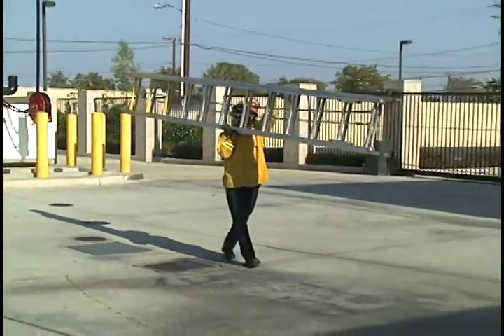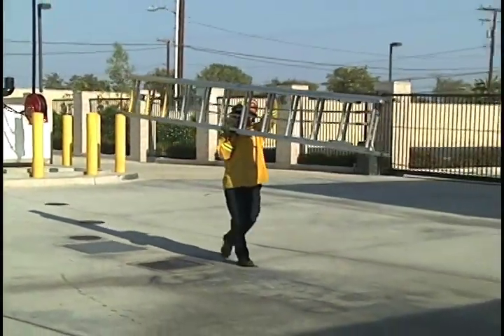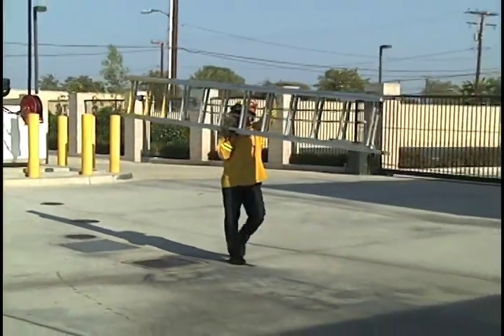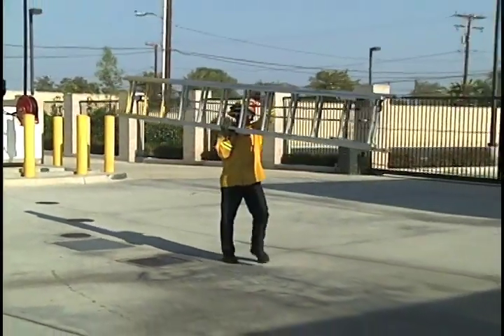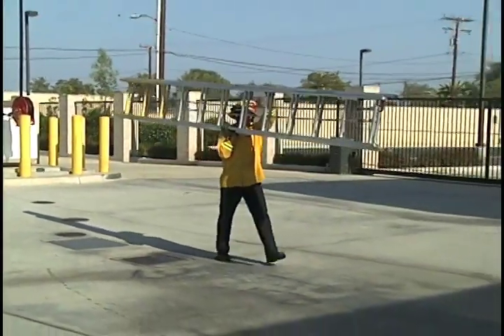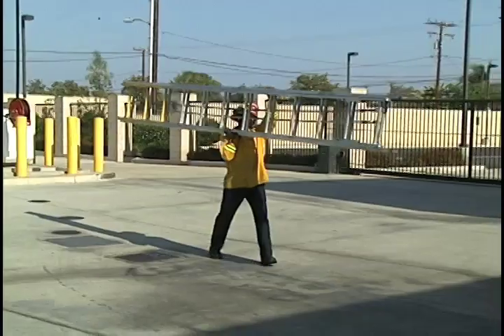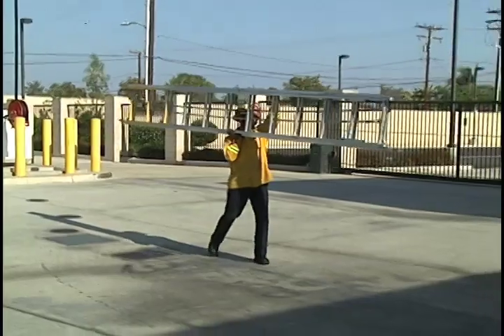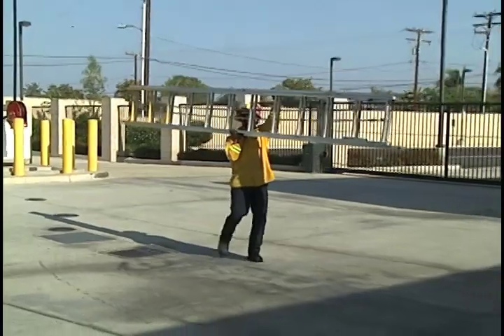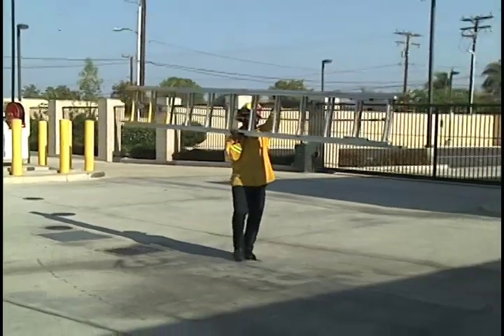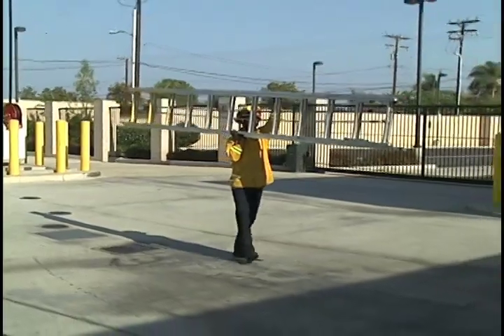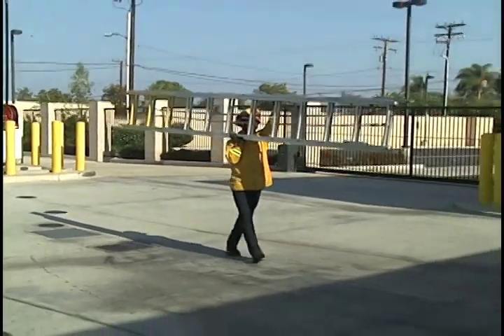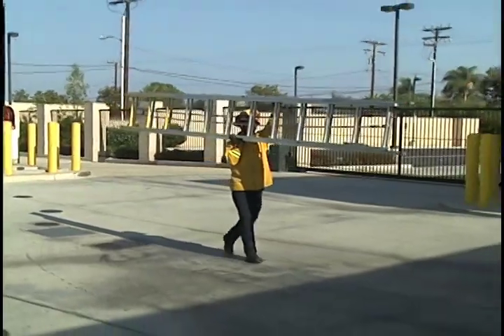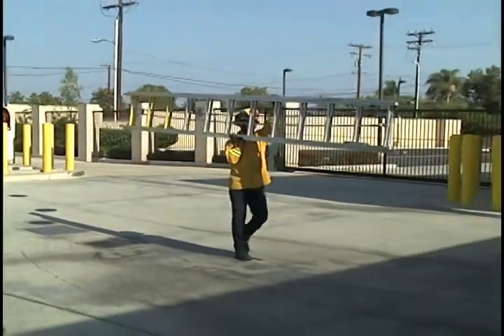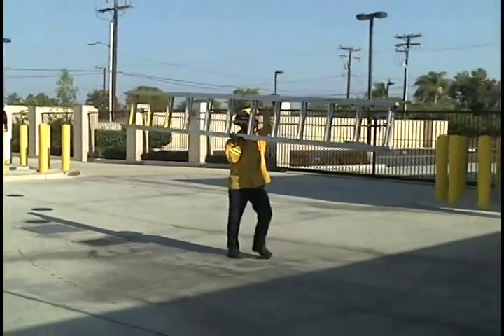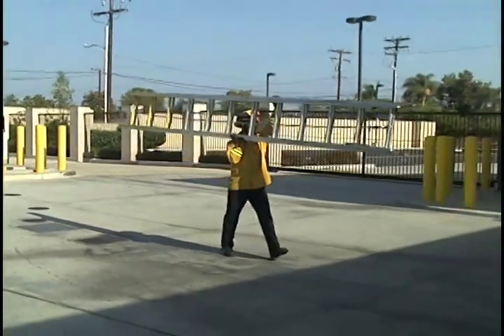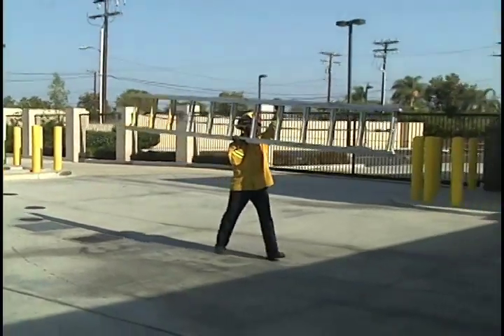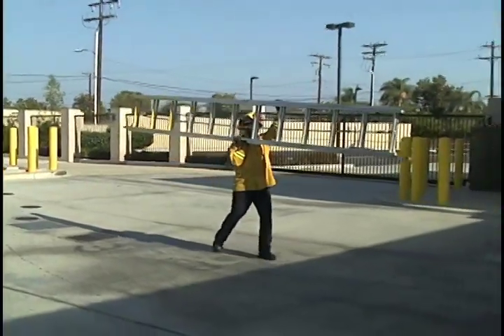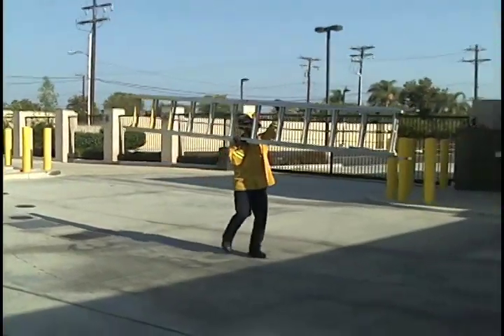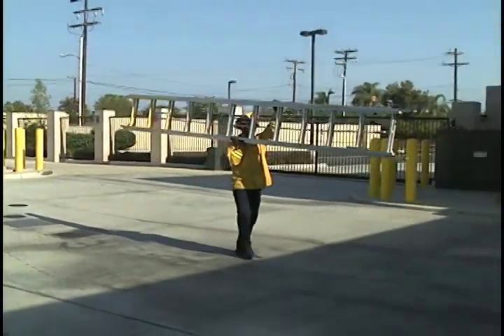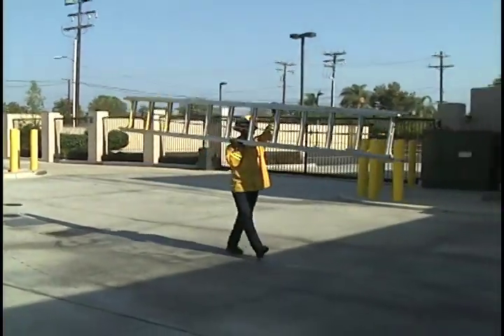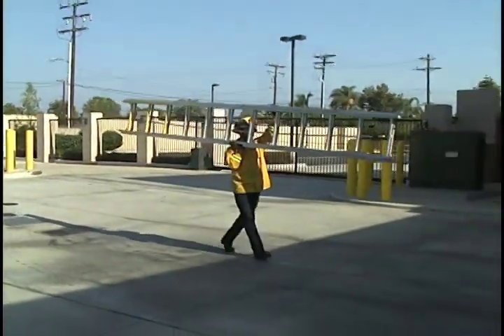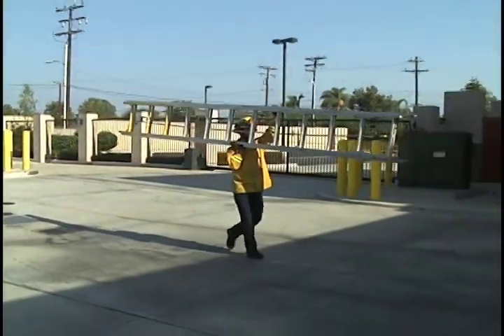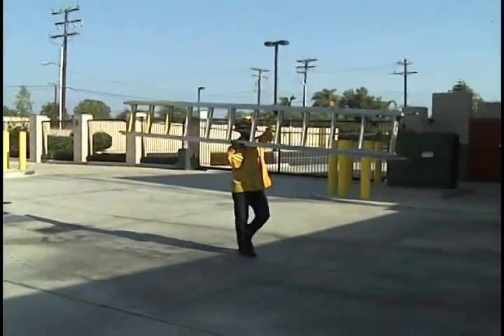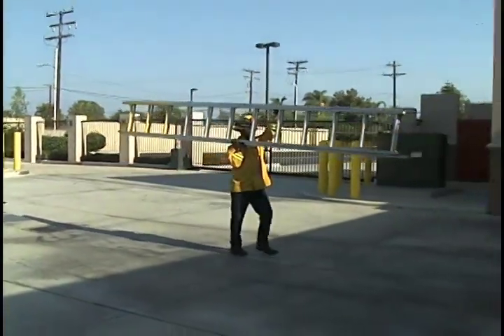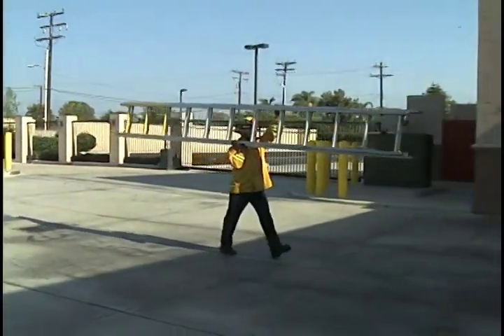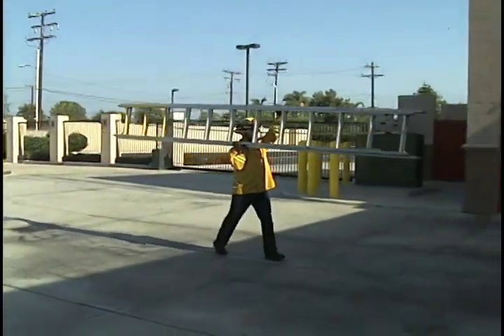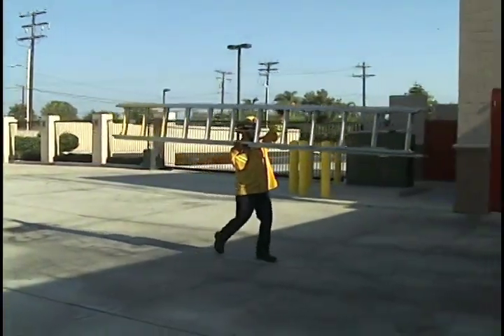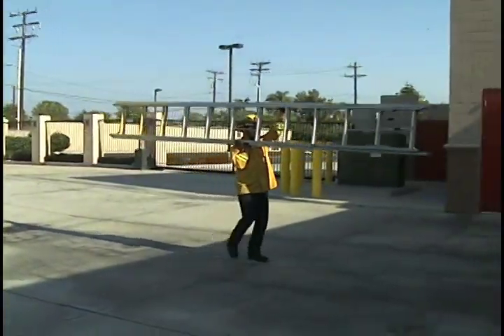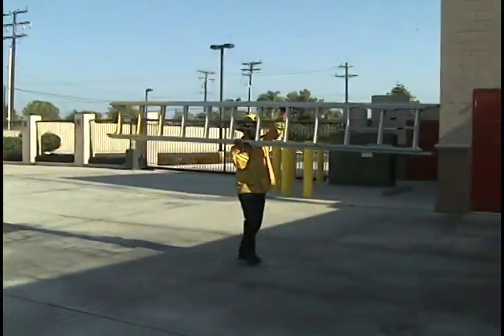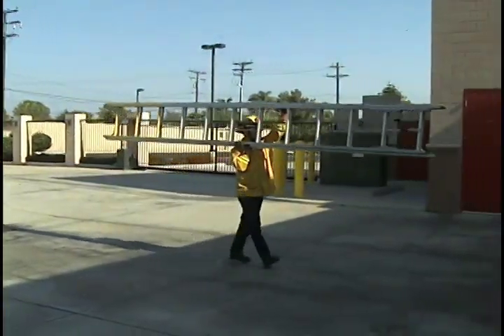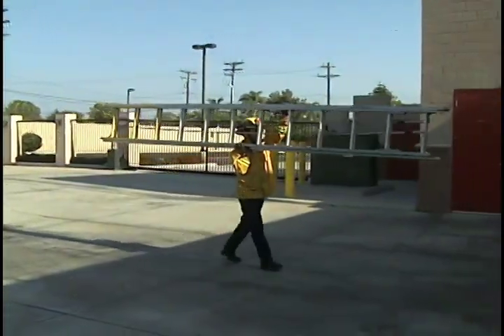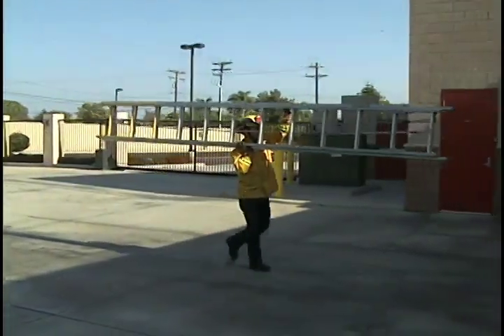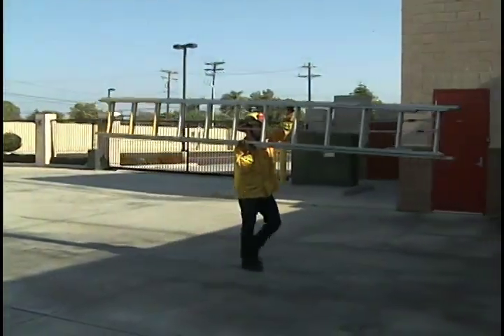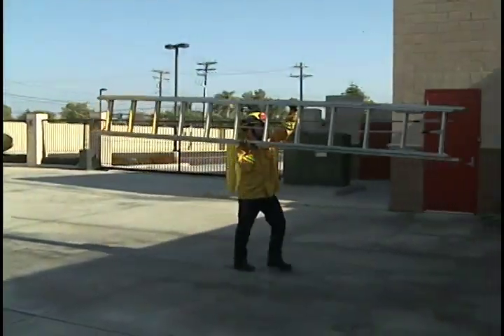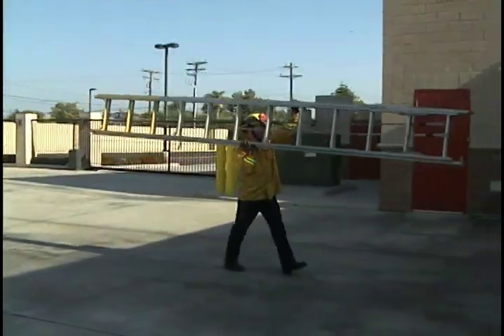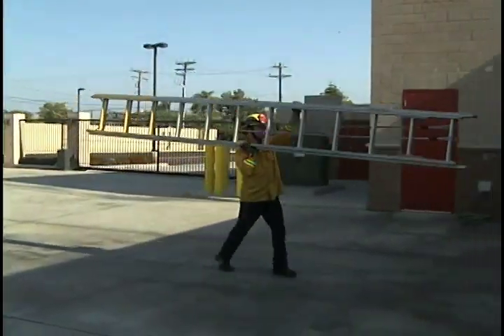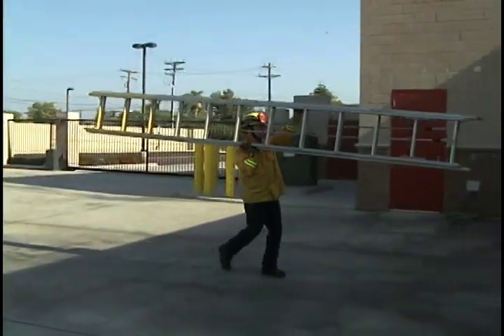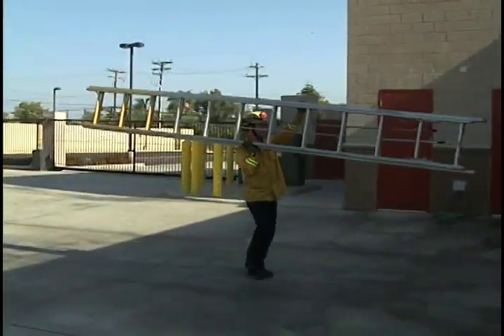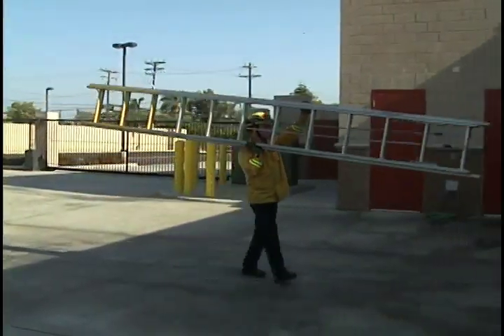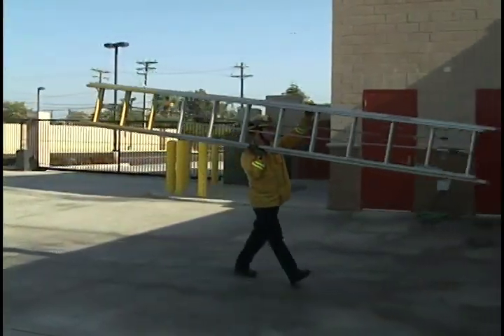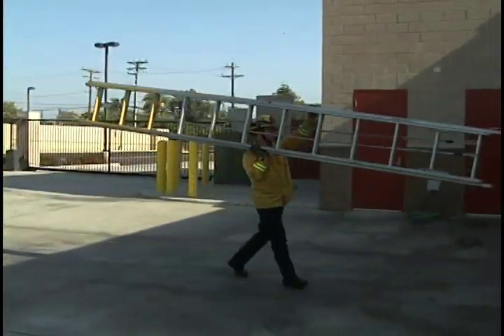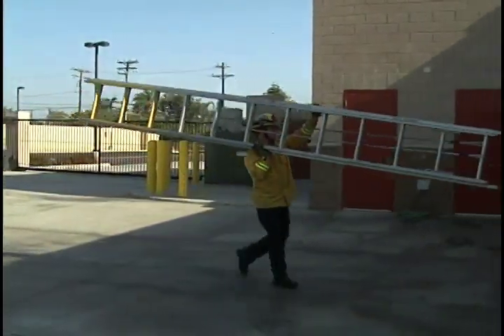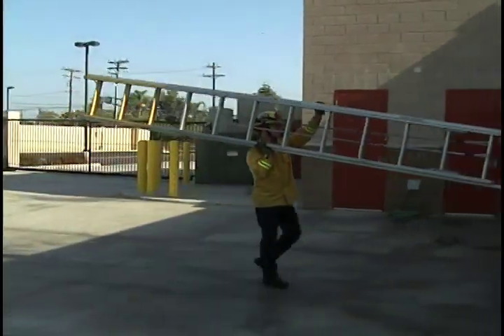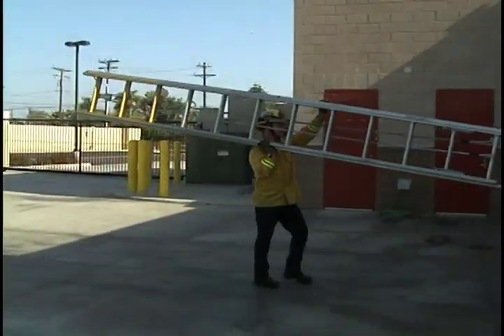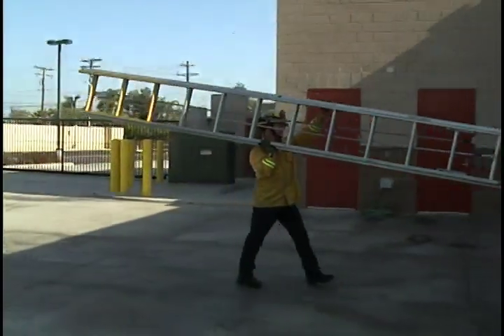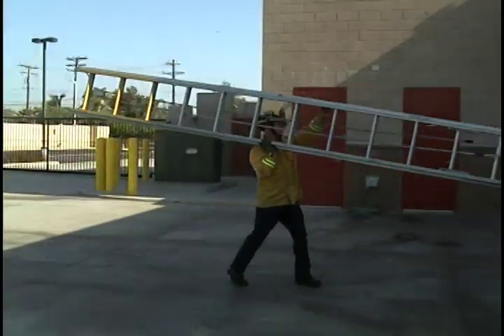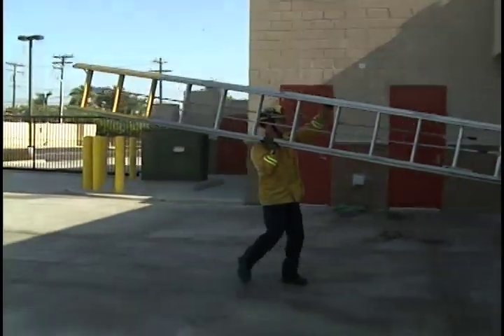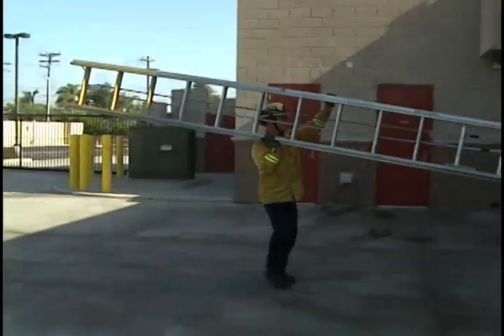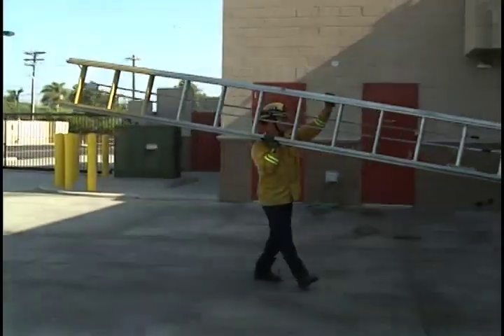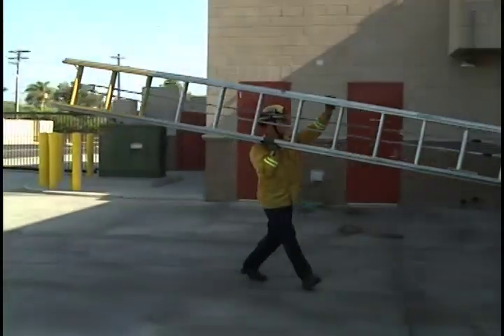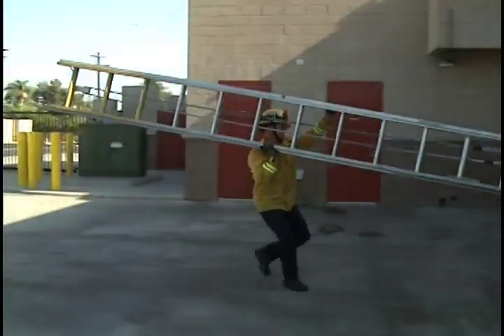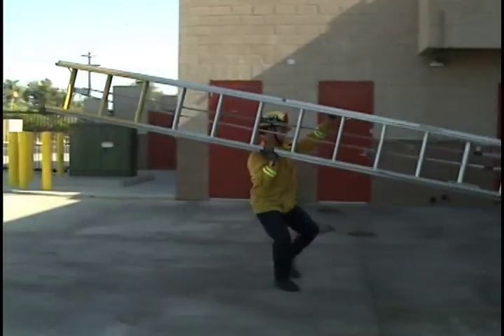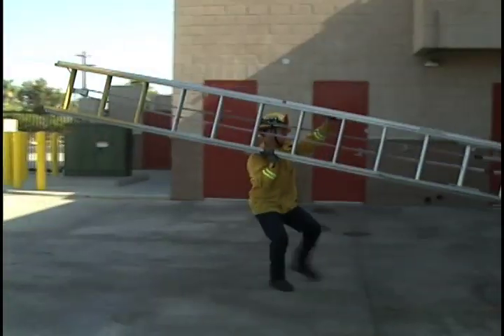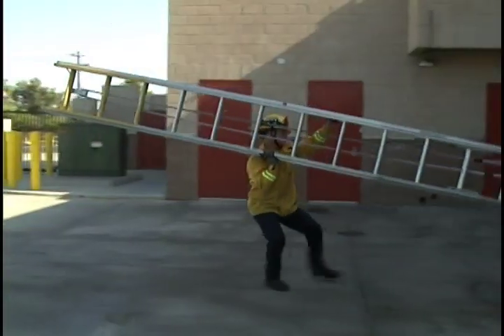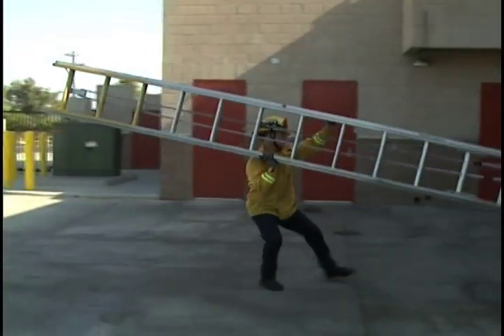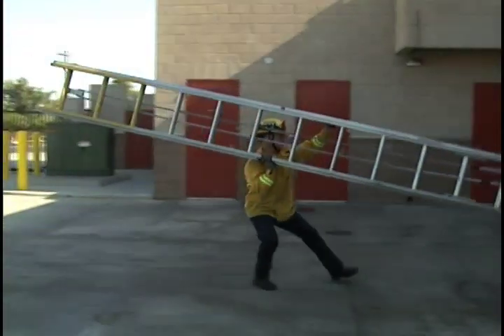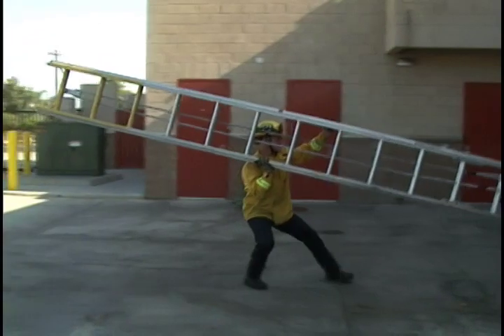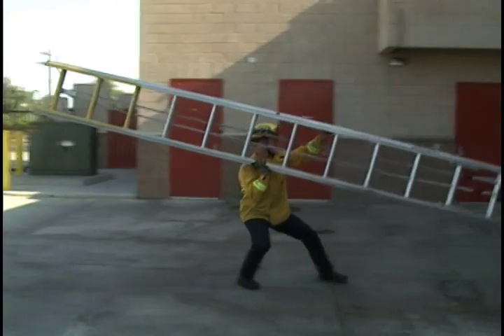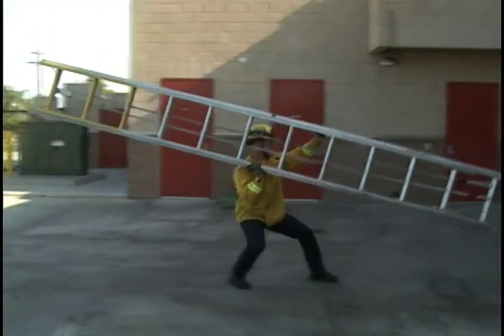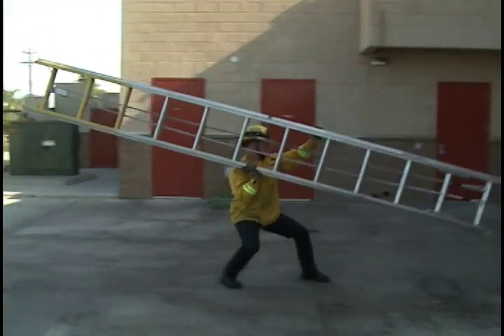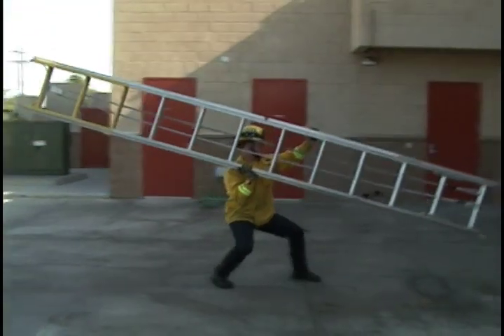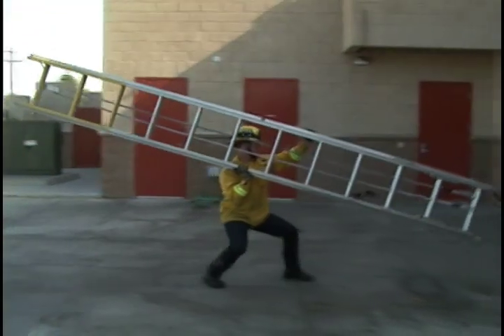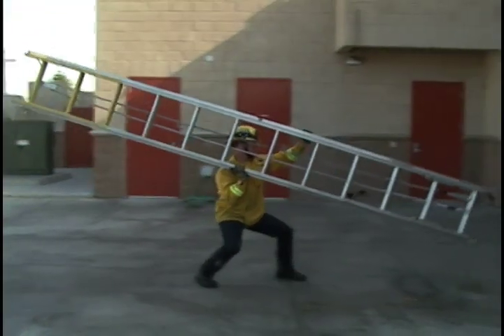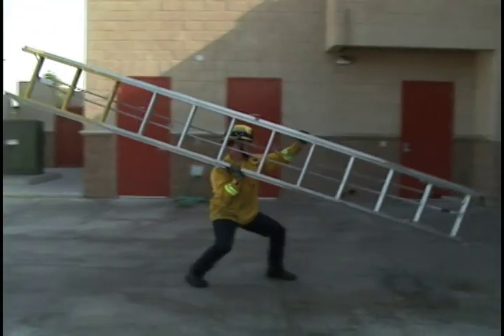You need to make sure that your upper arm is locked out, the ladder is stable over your head, and you clear all overhead obstructions.